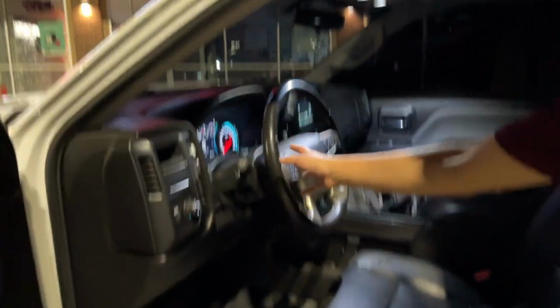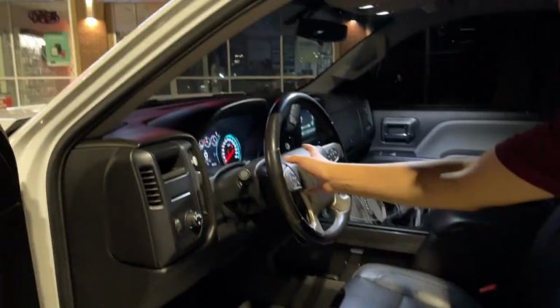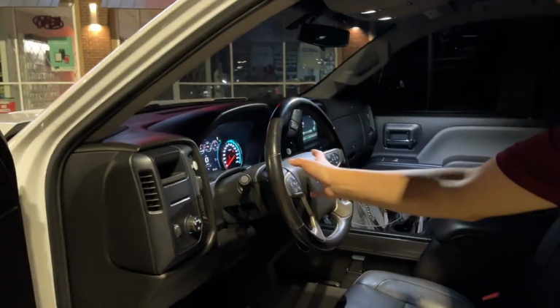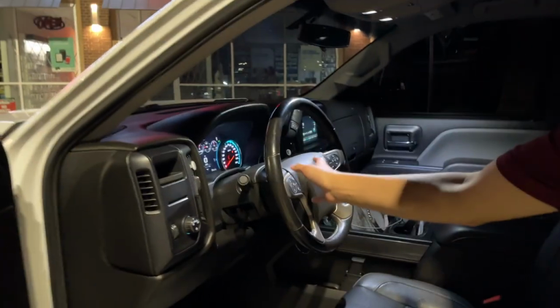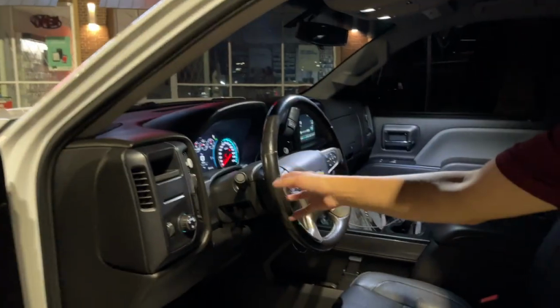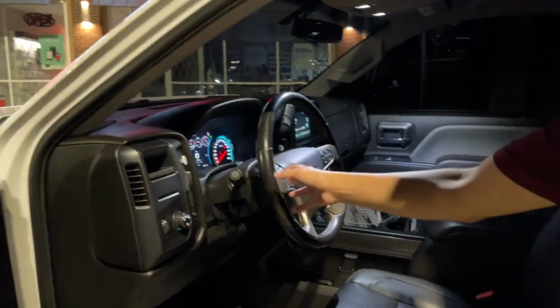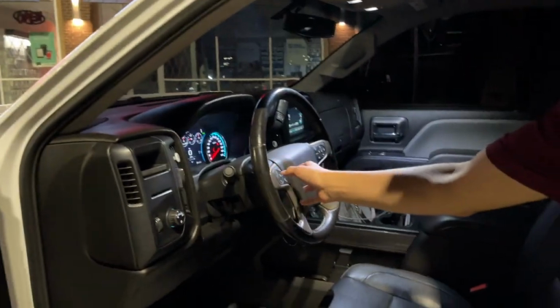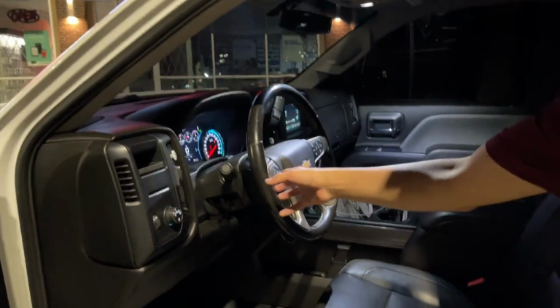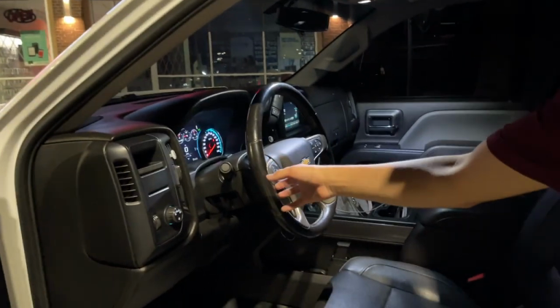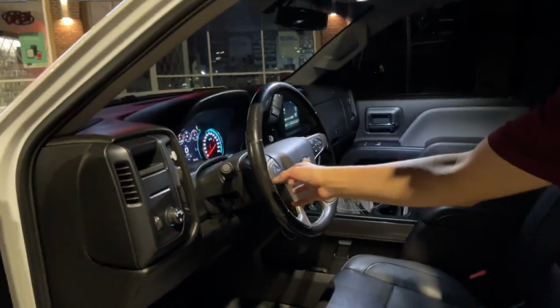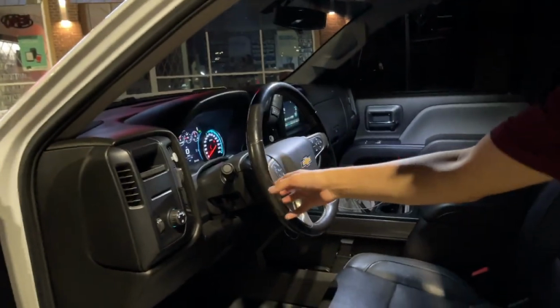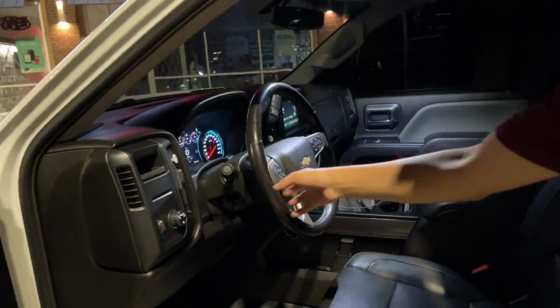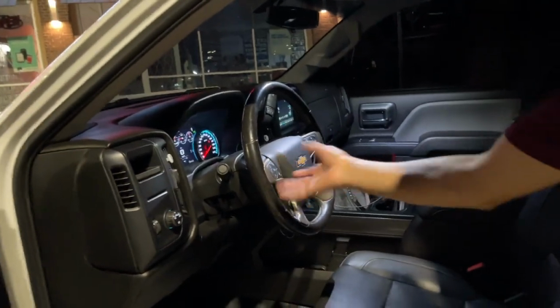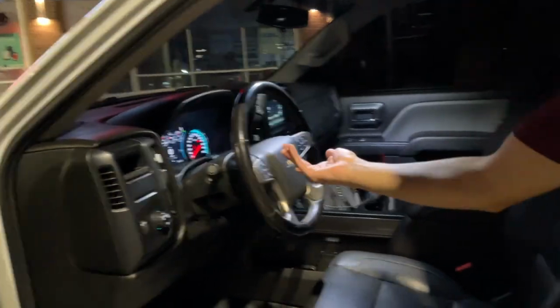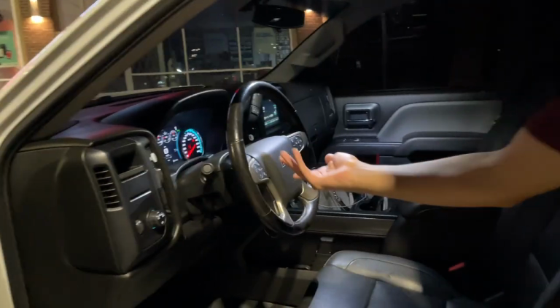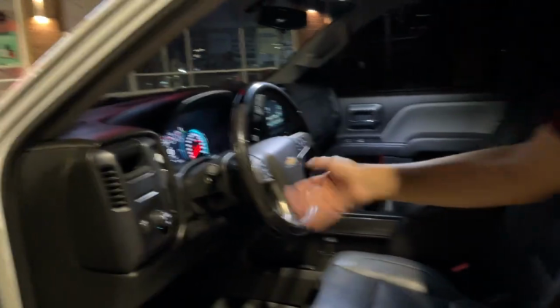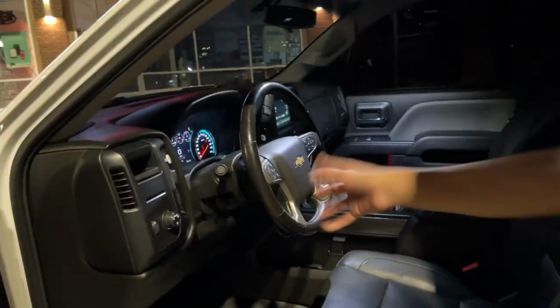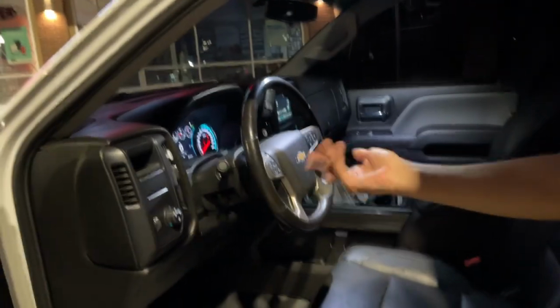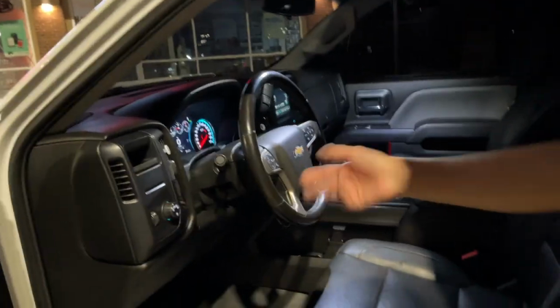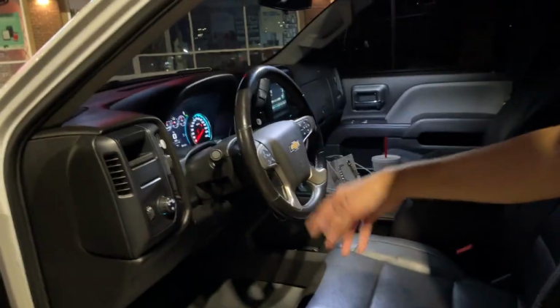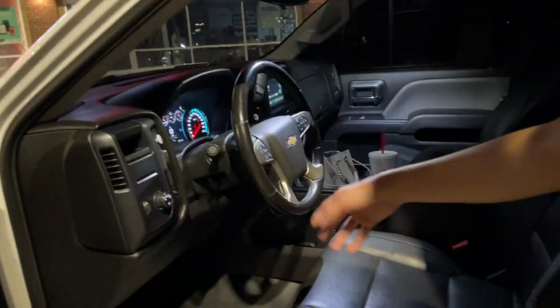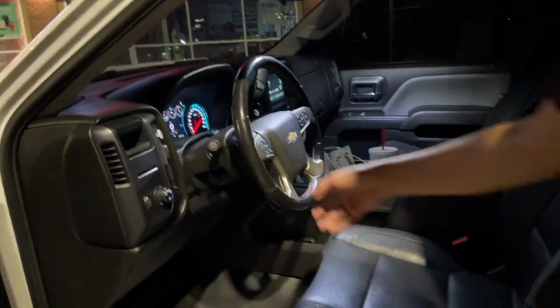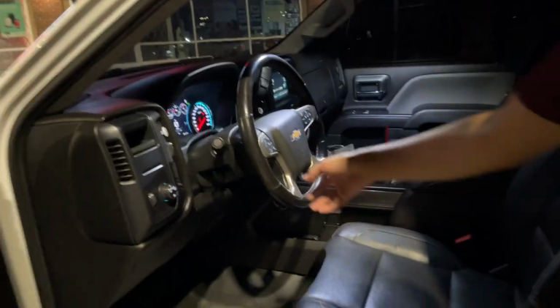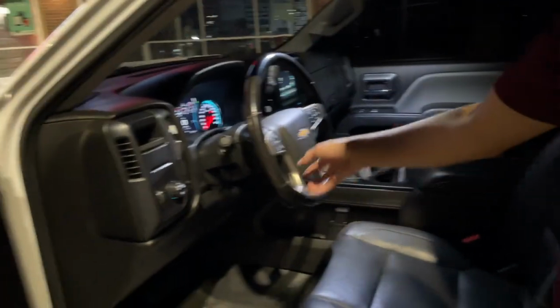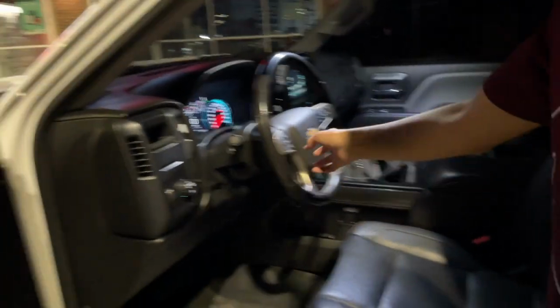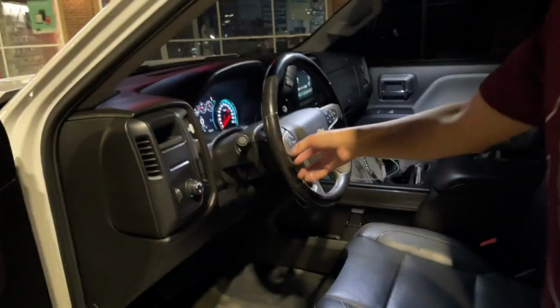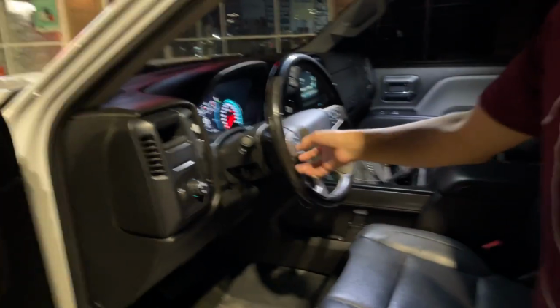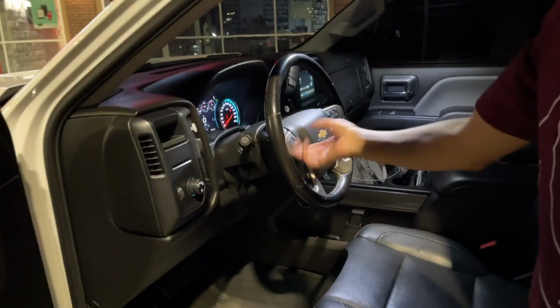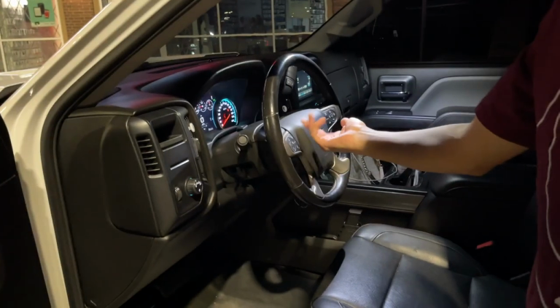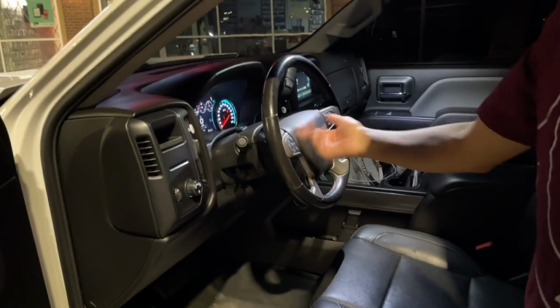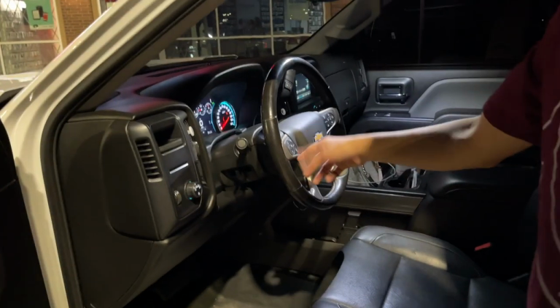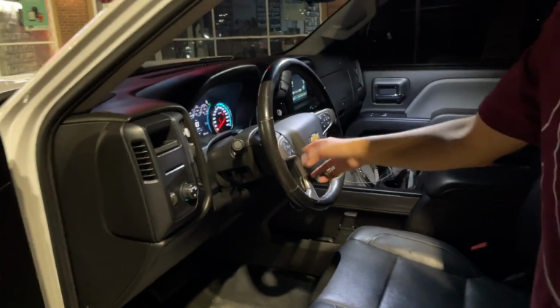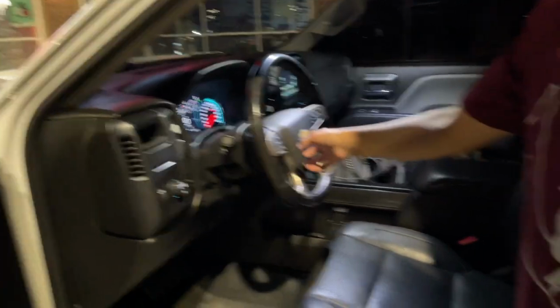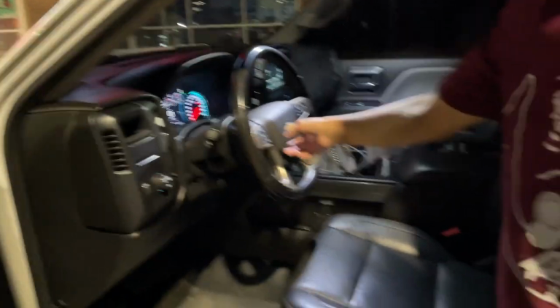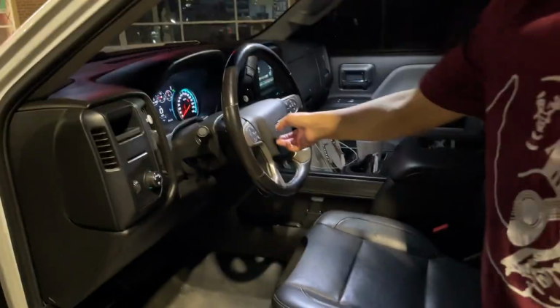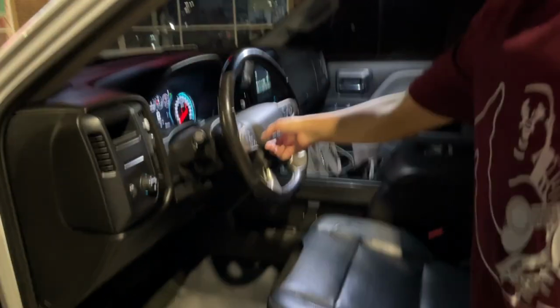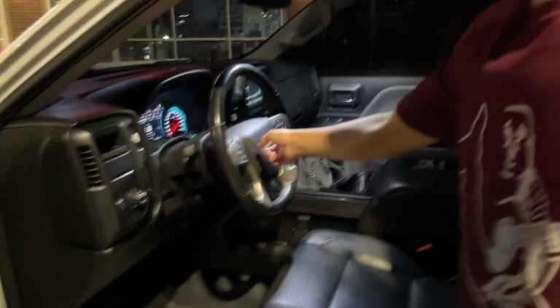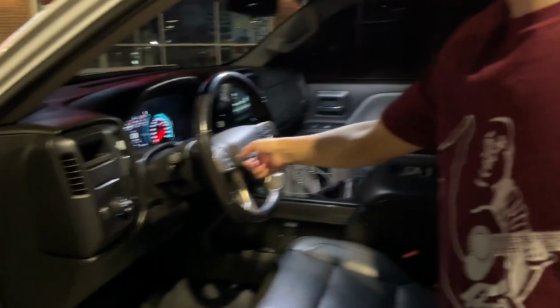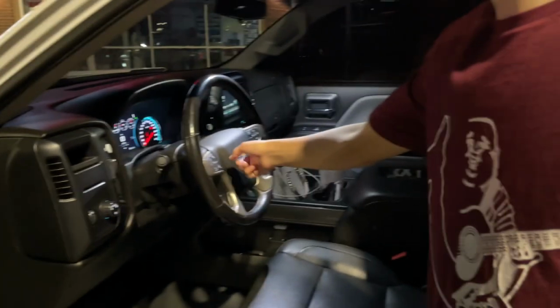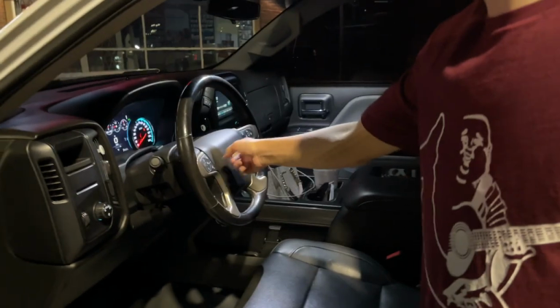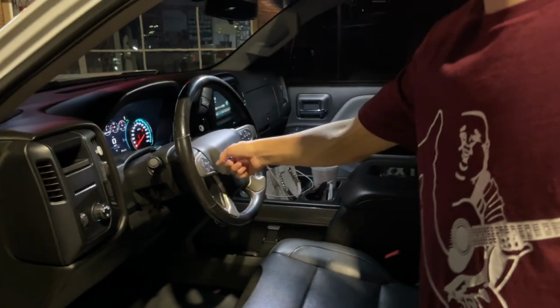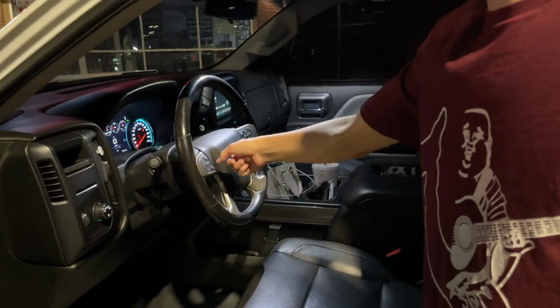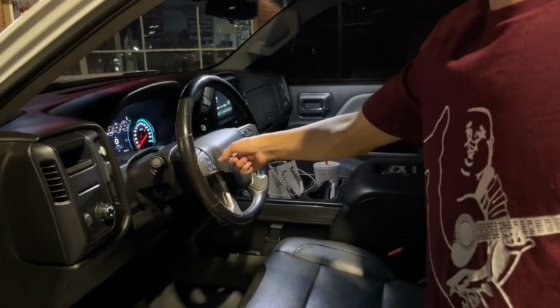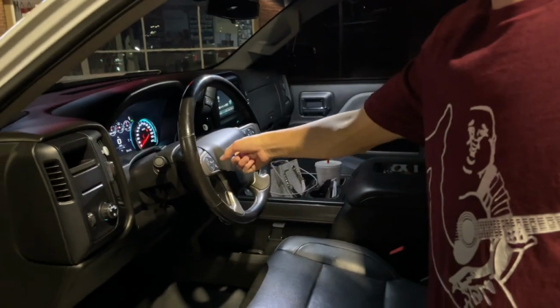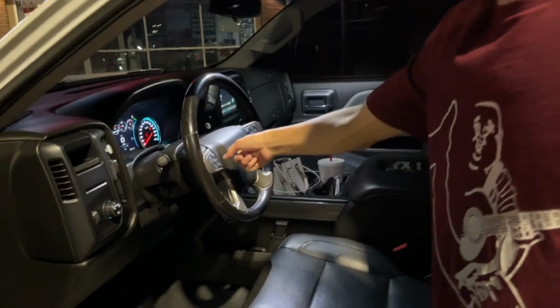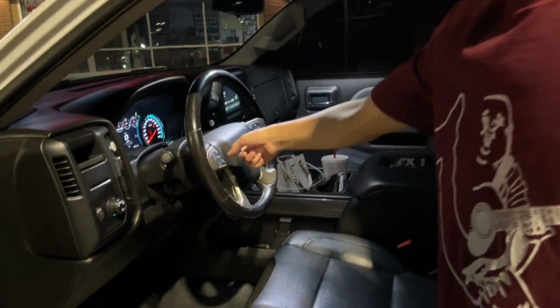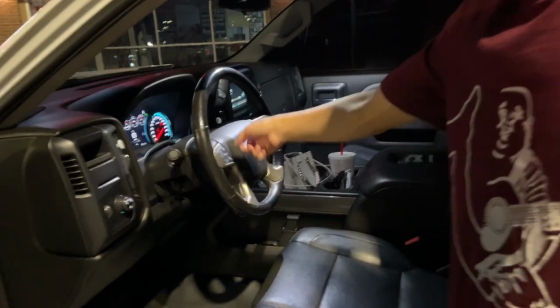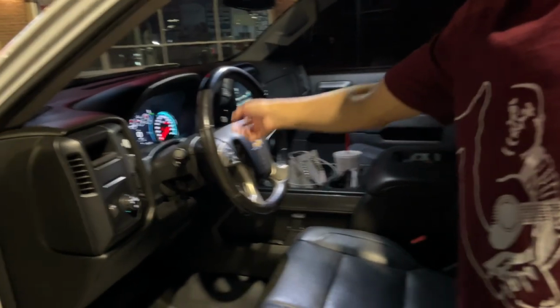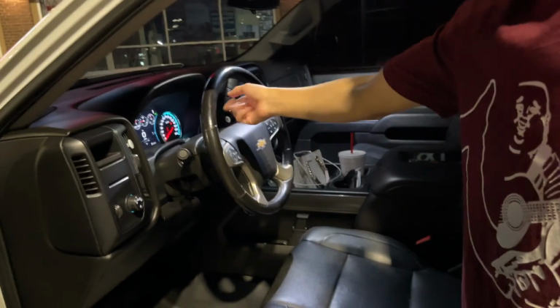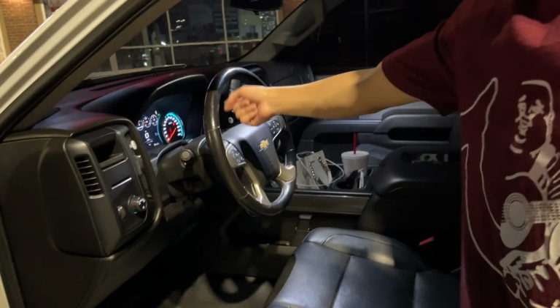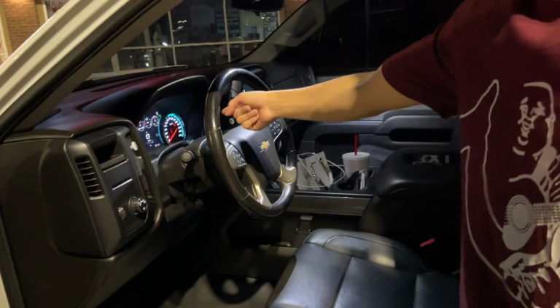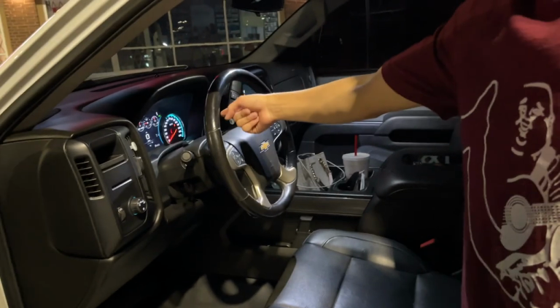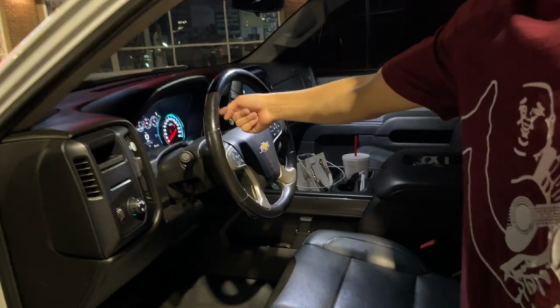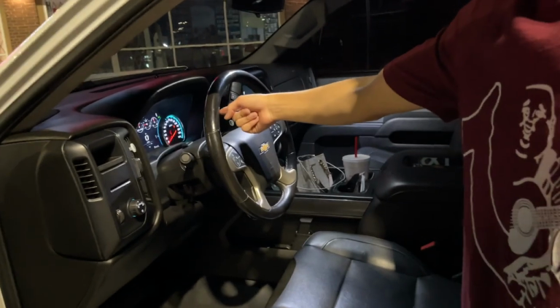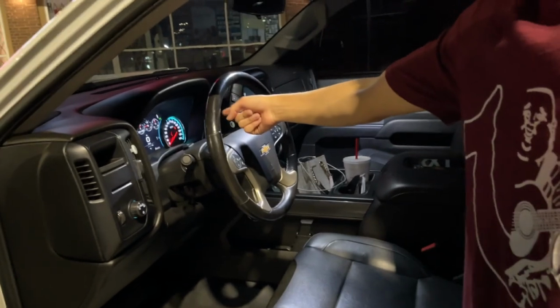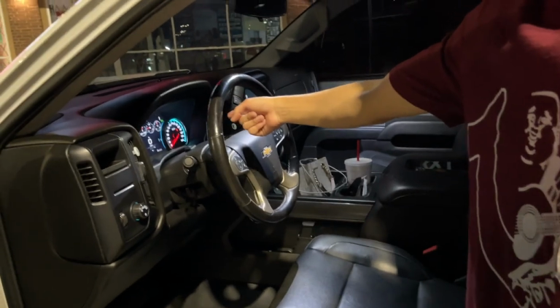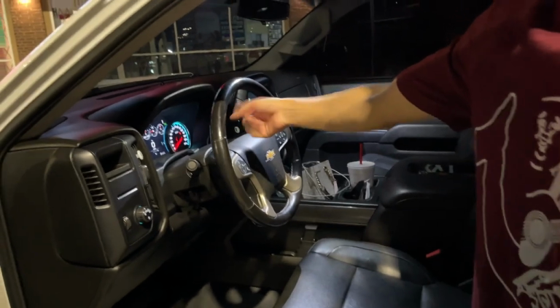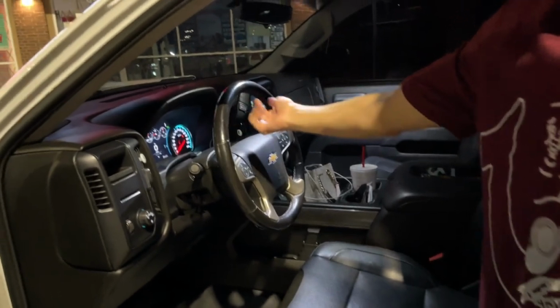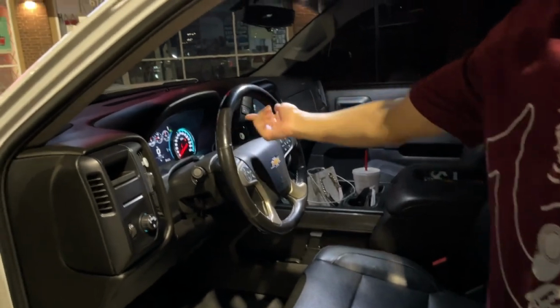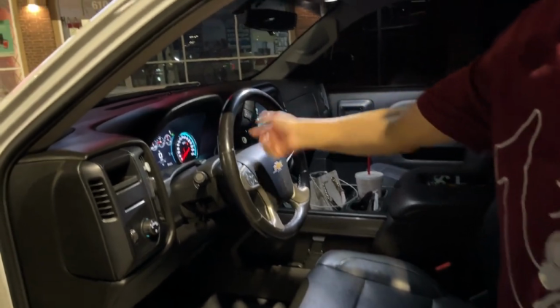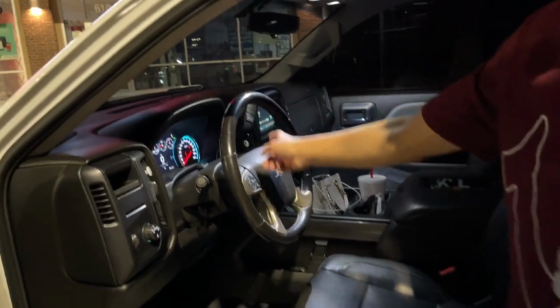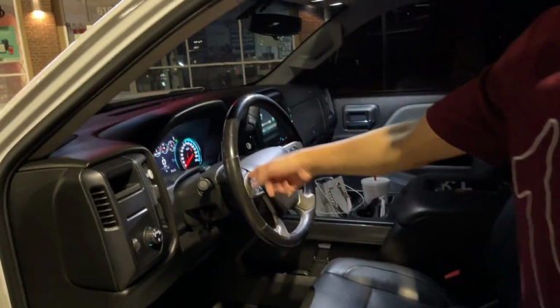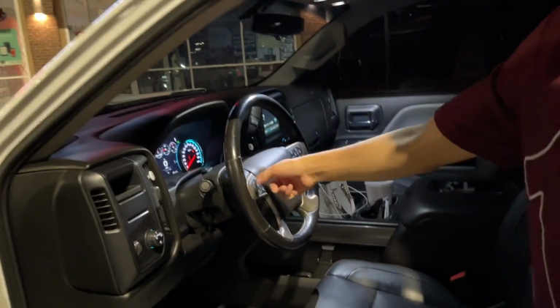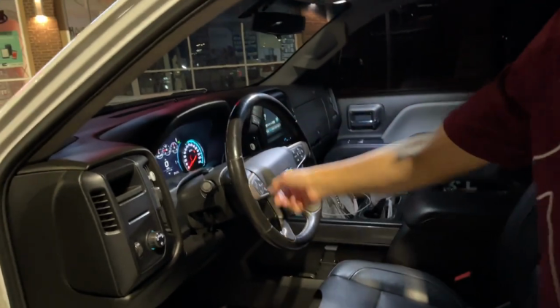On my side we have the Z71 LTZ High Country steering wheel and then we have the Denali cluster.